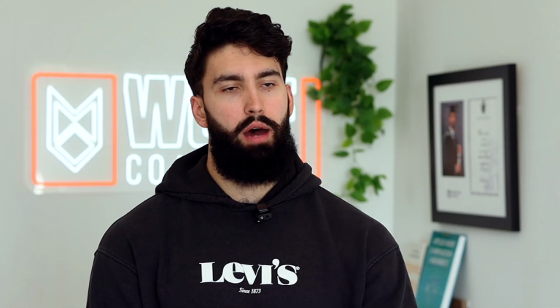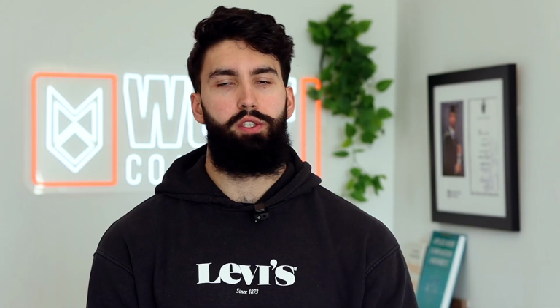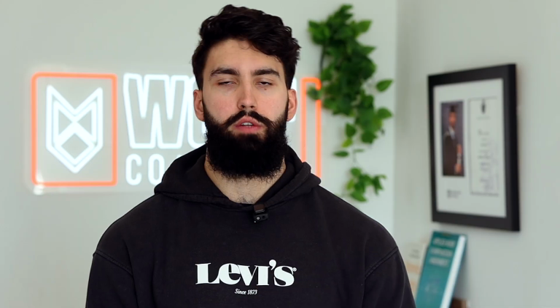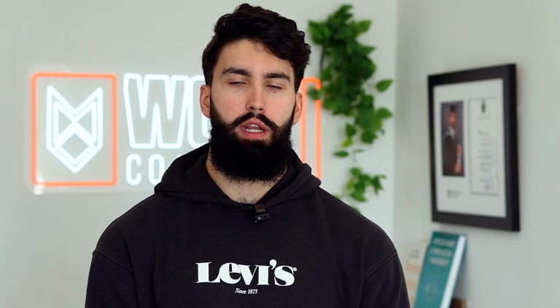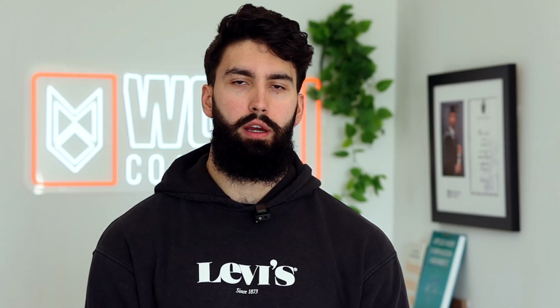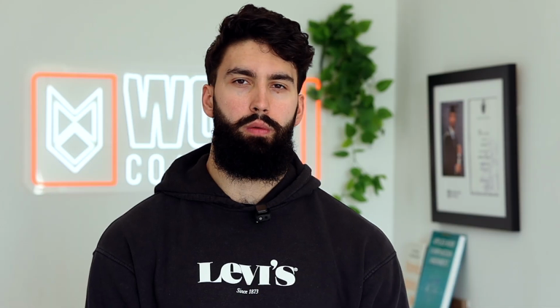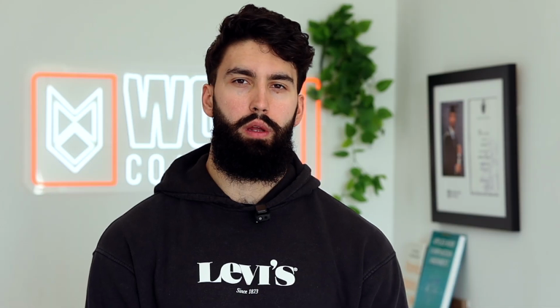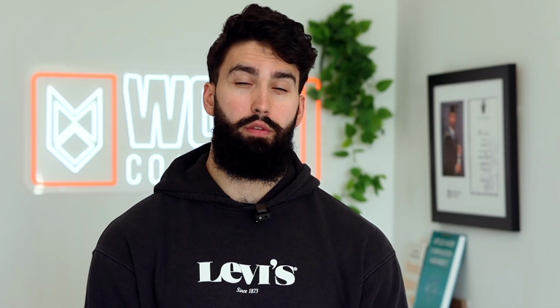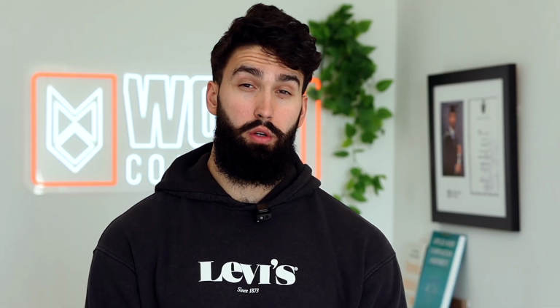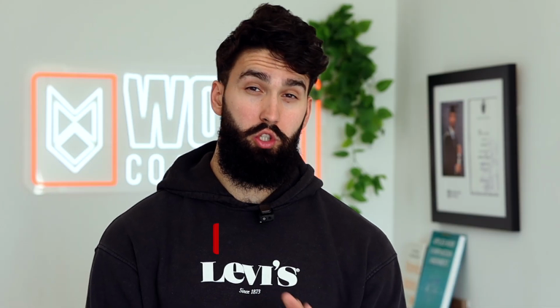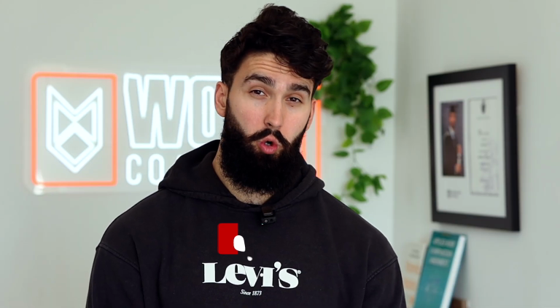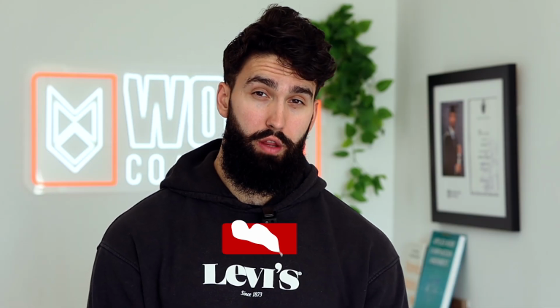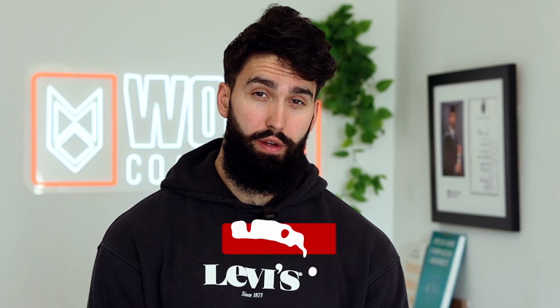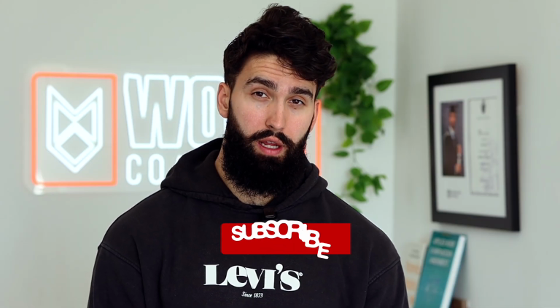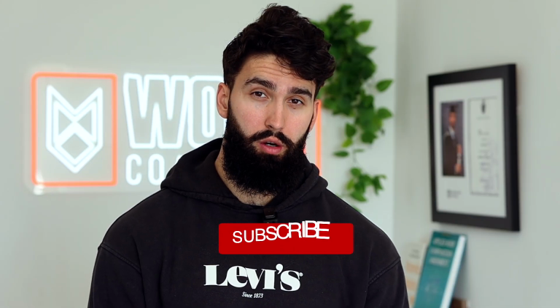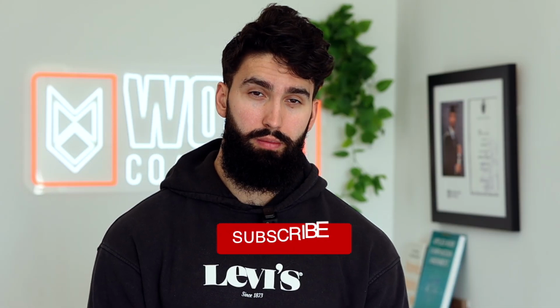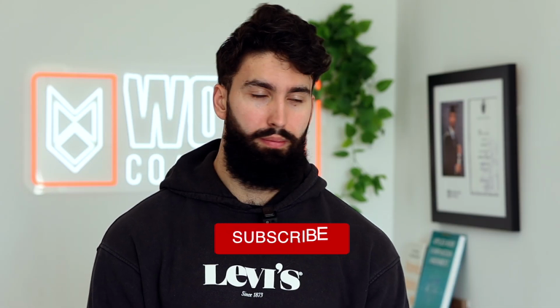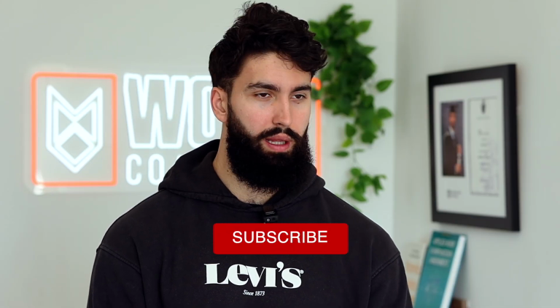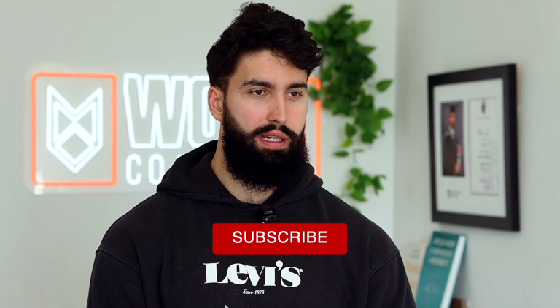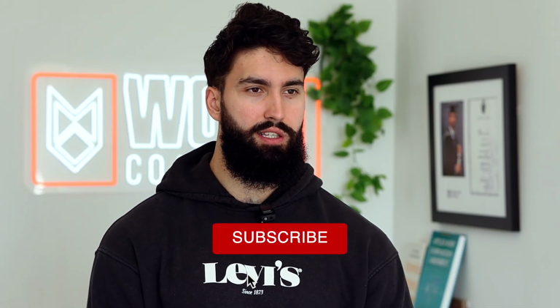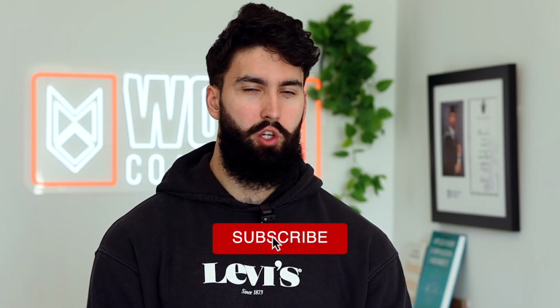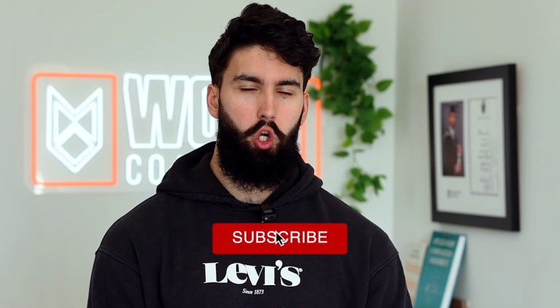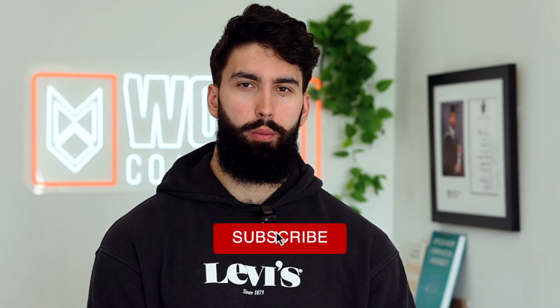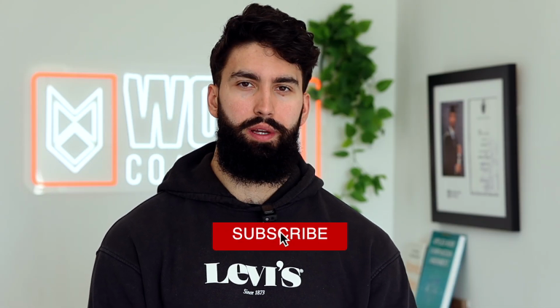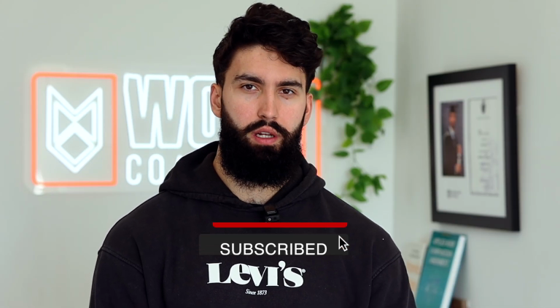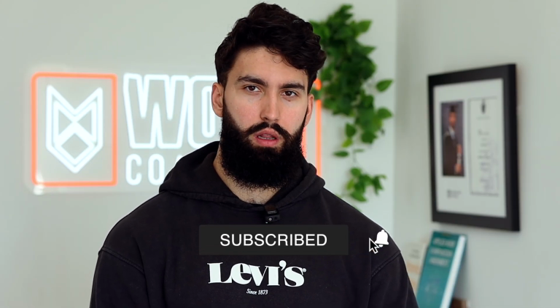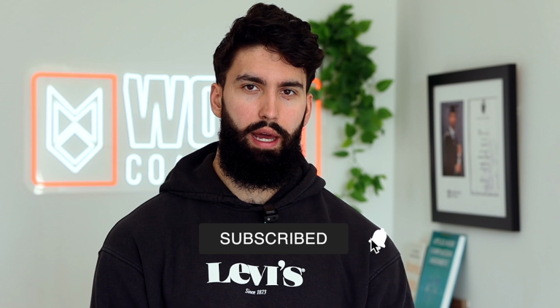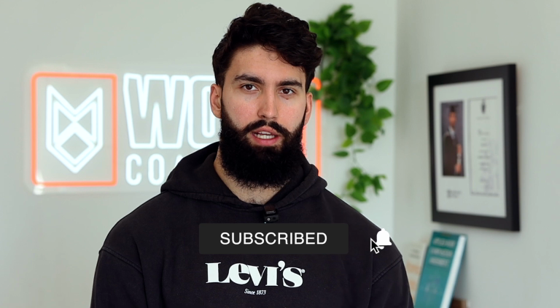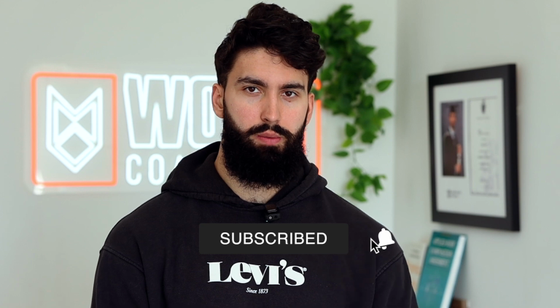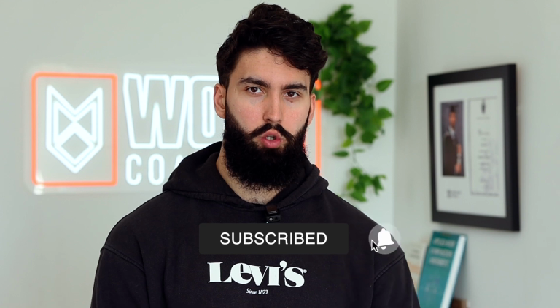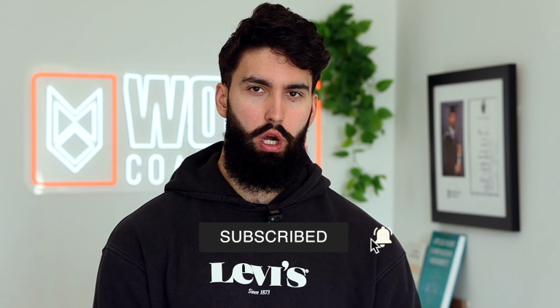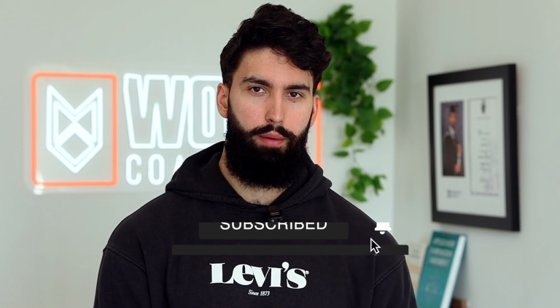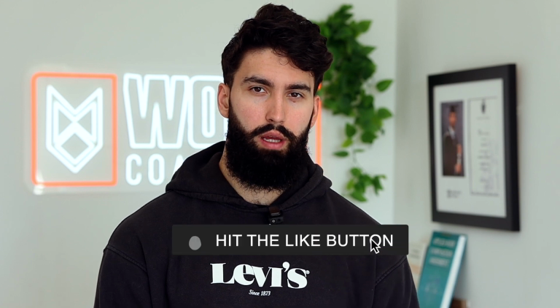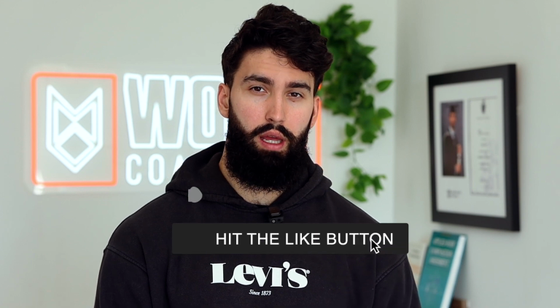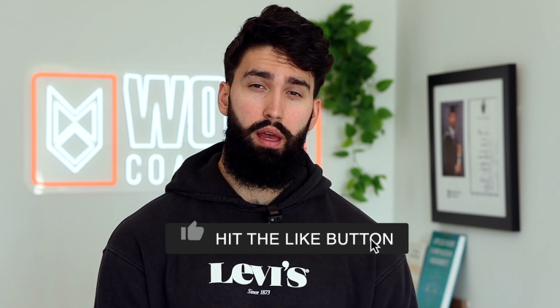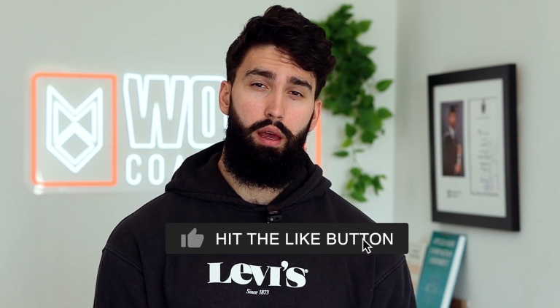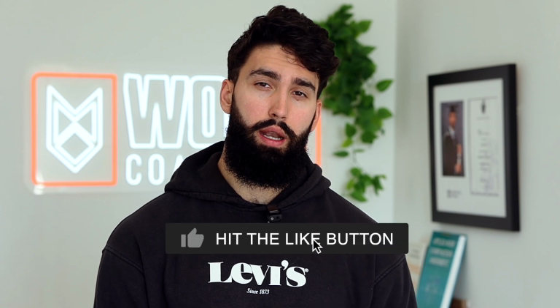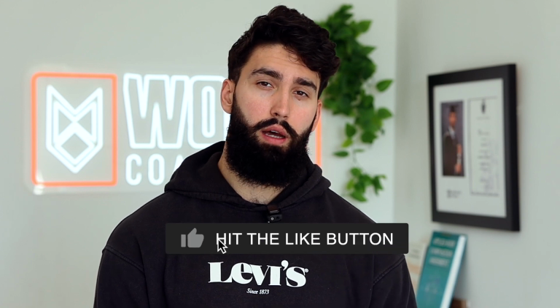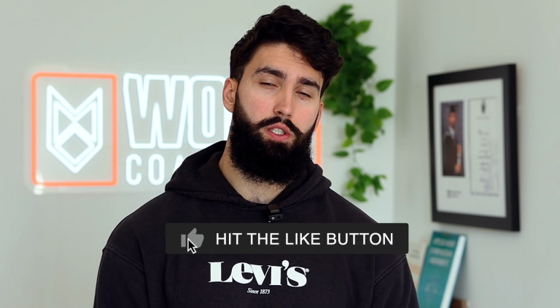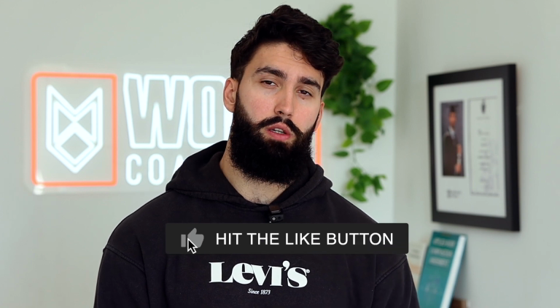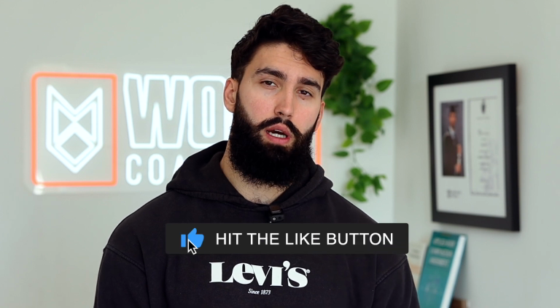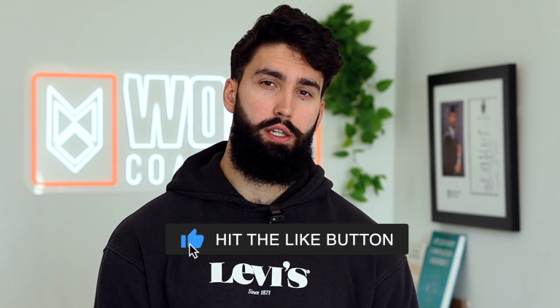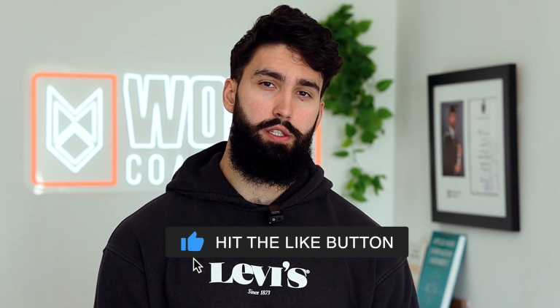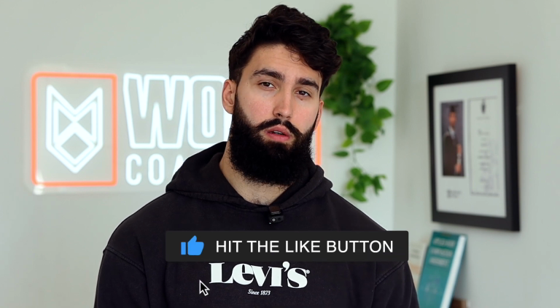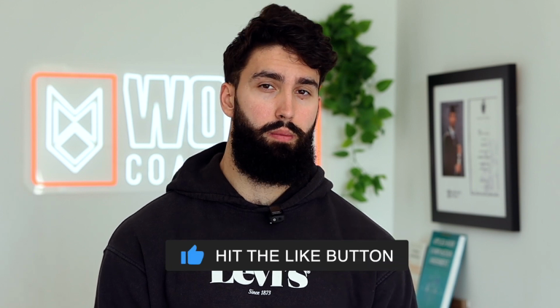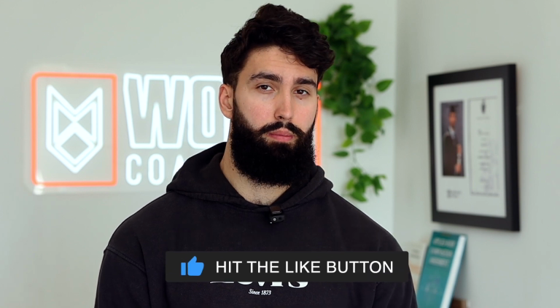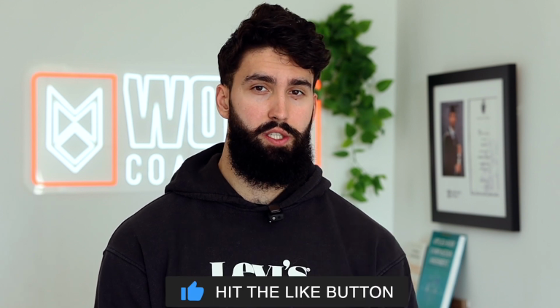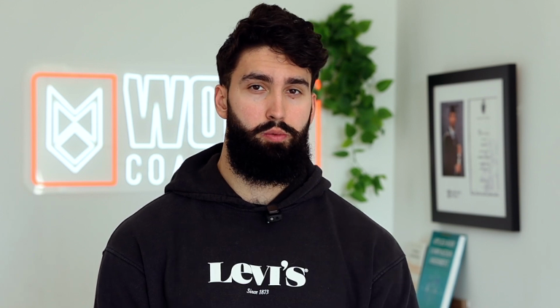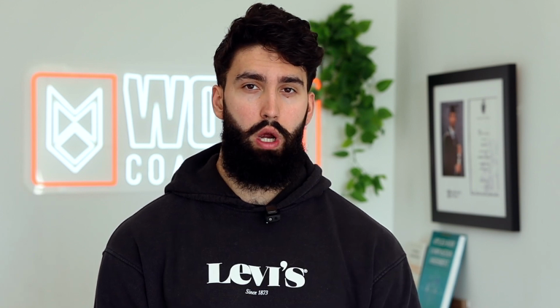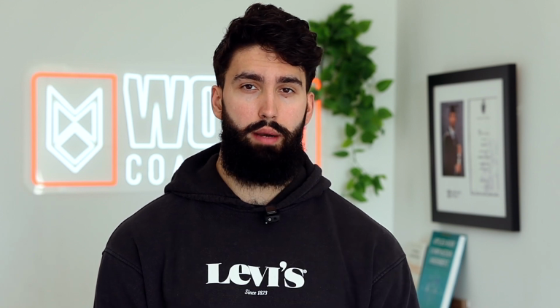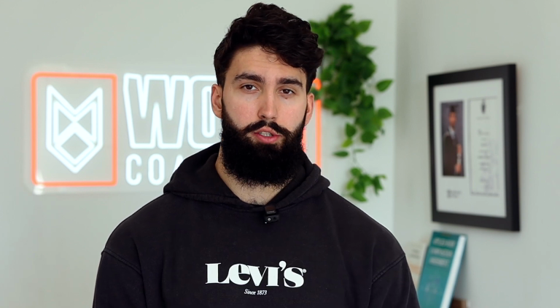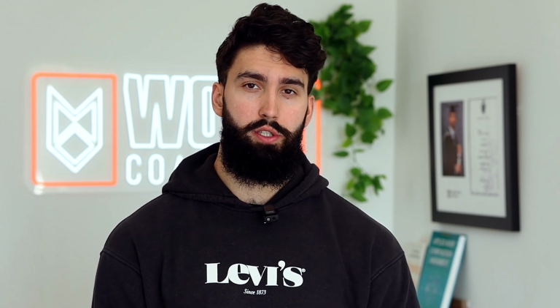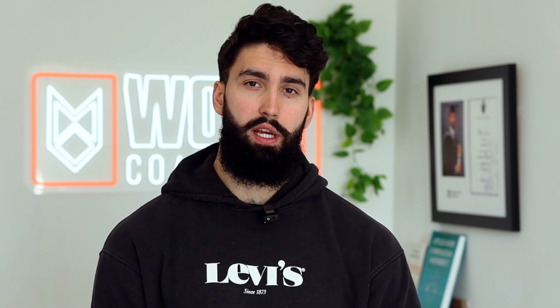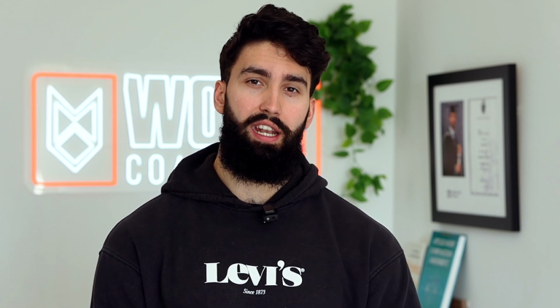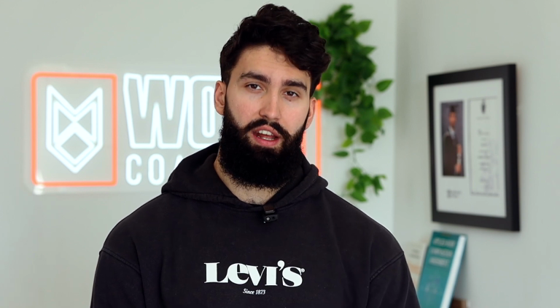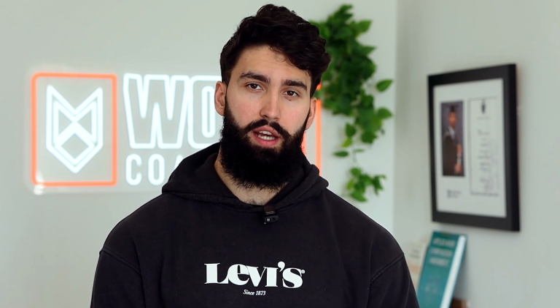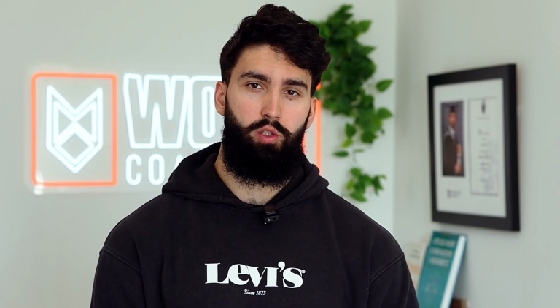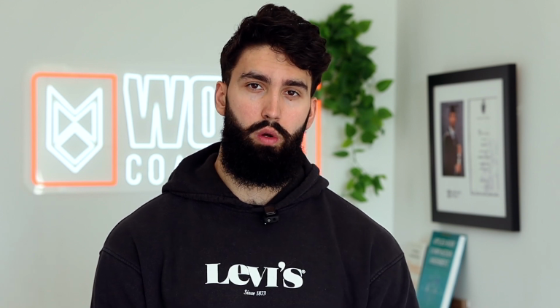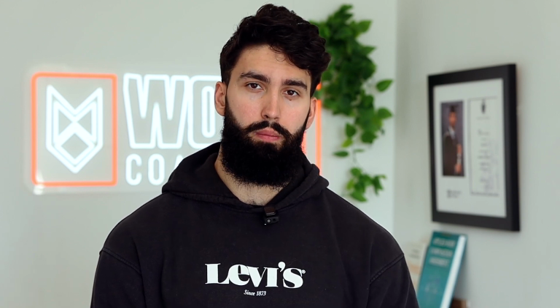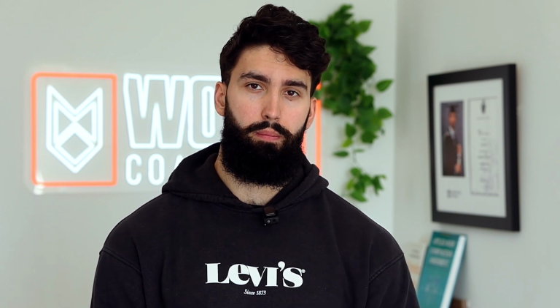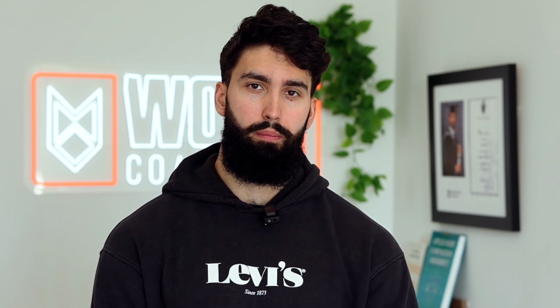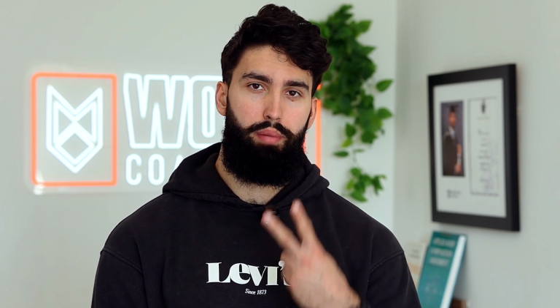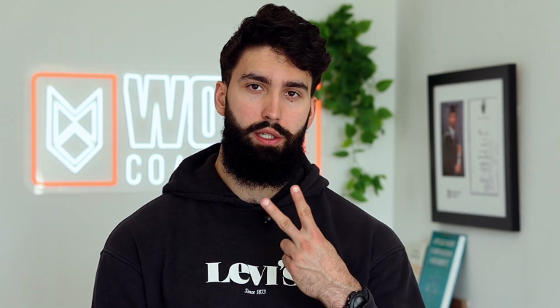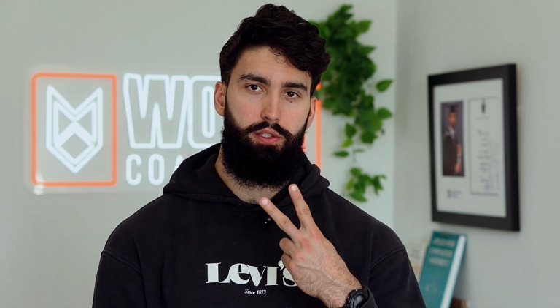That was the video. If you enjoyed it, please comment, like, subscribe, and I'll see you in the next one.